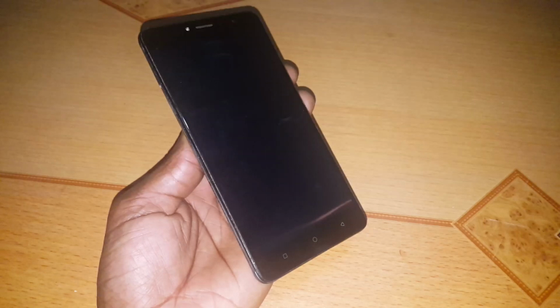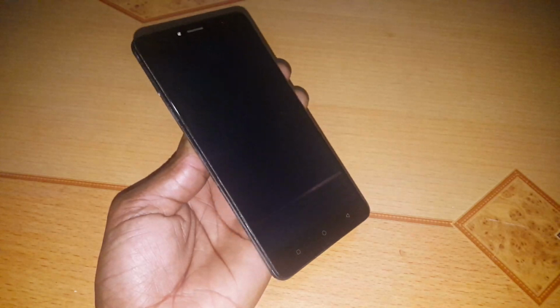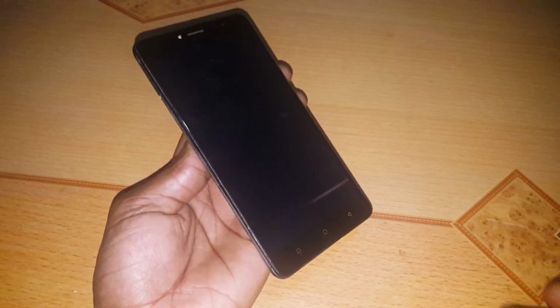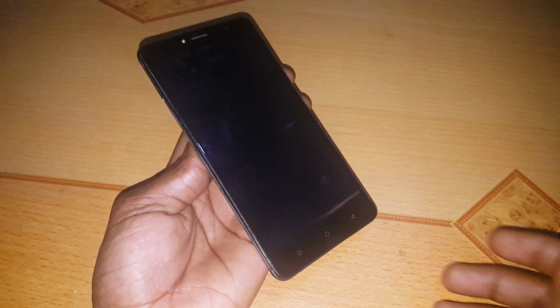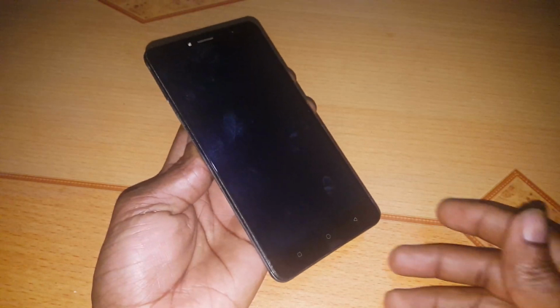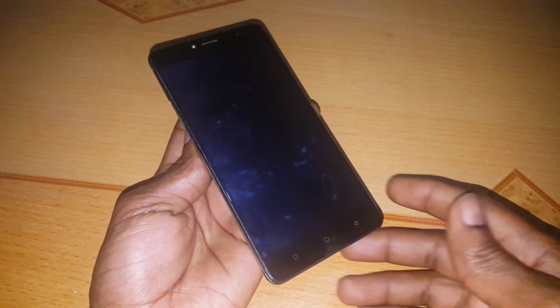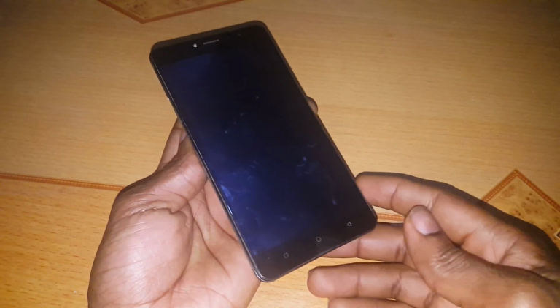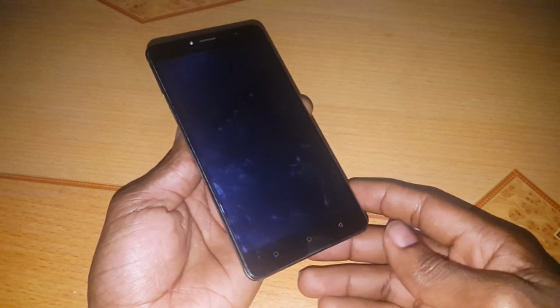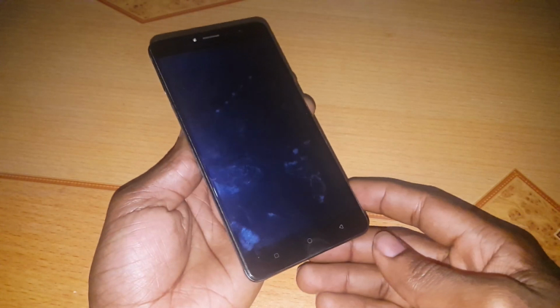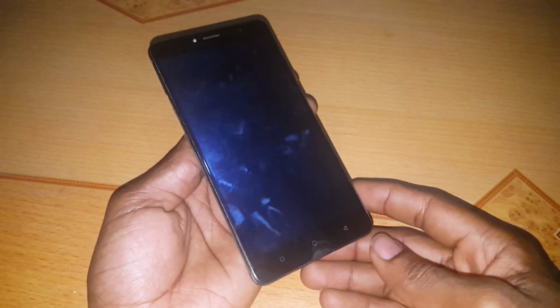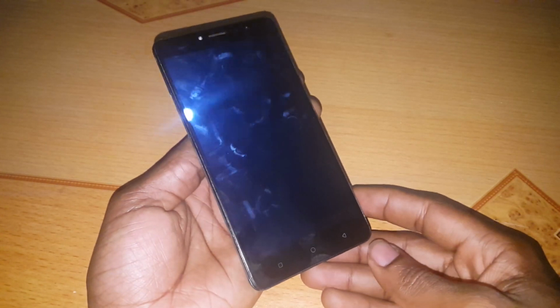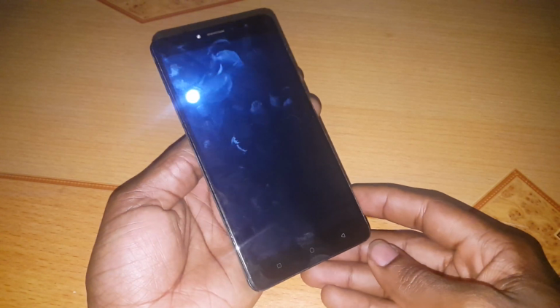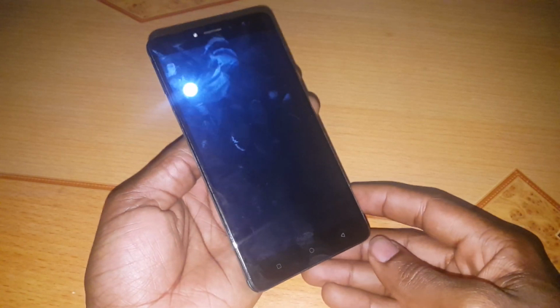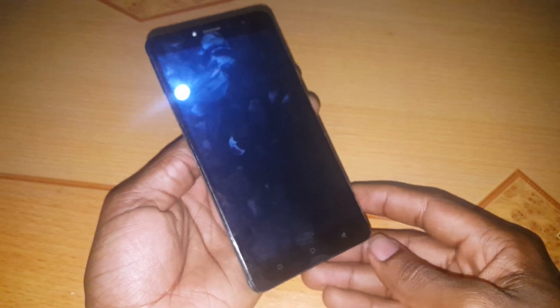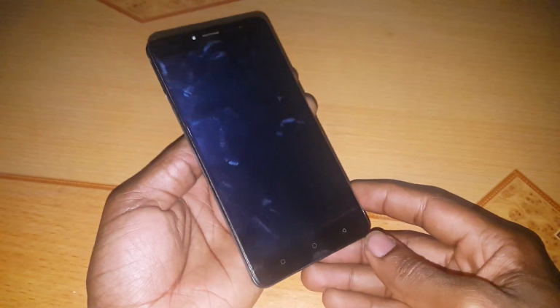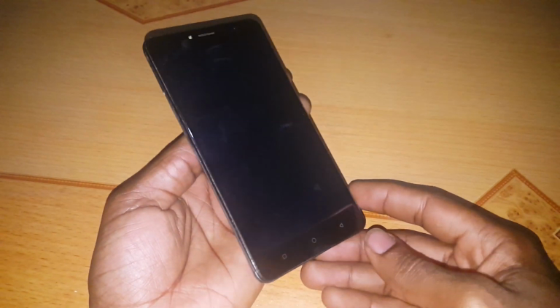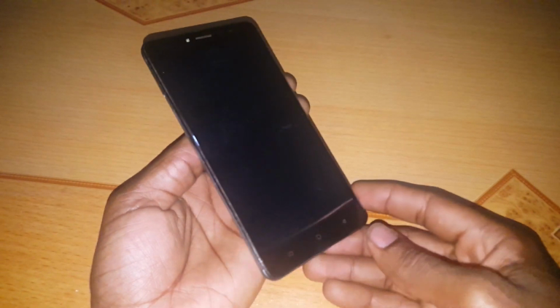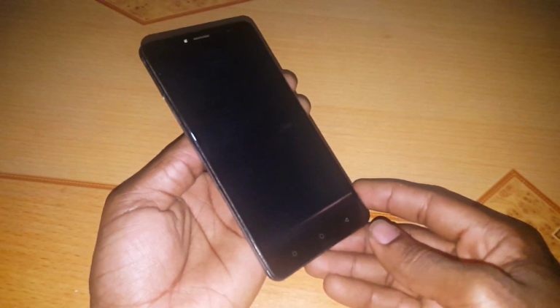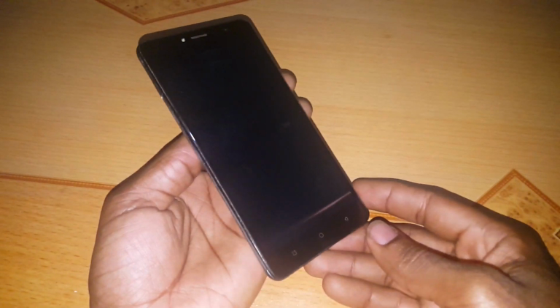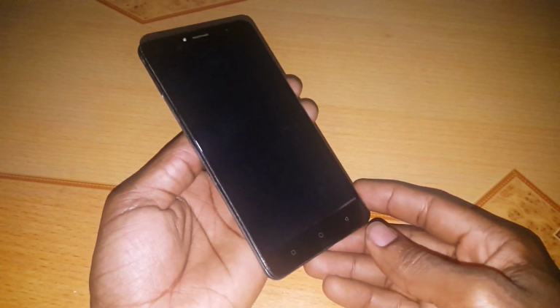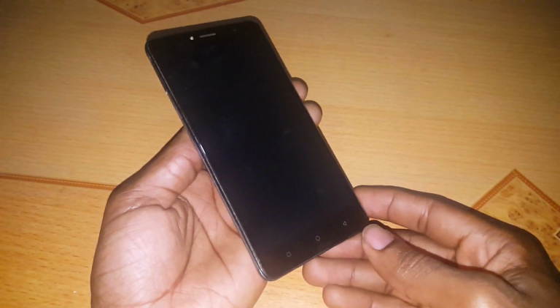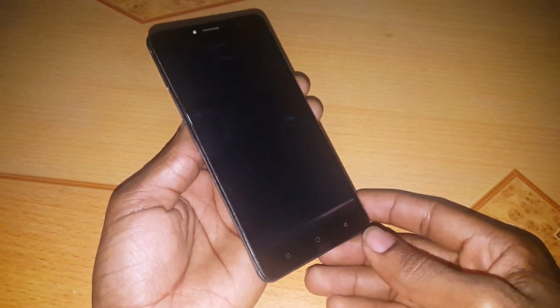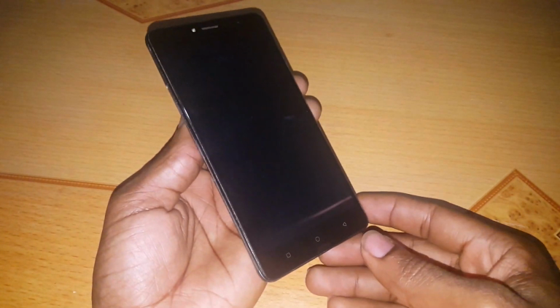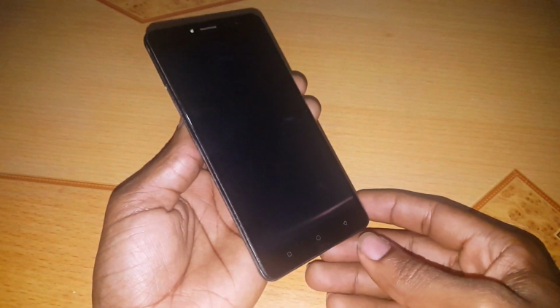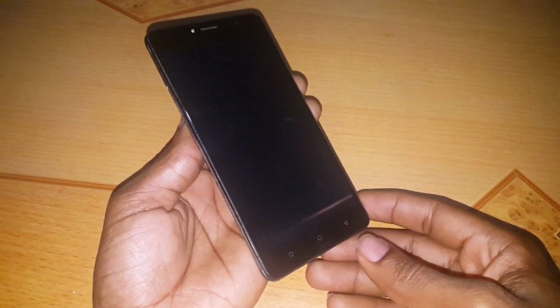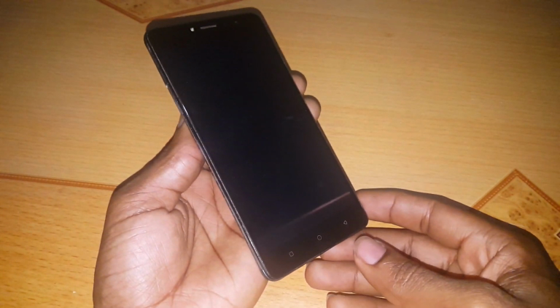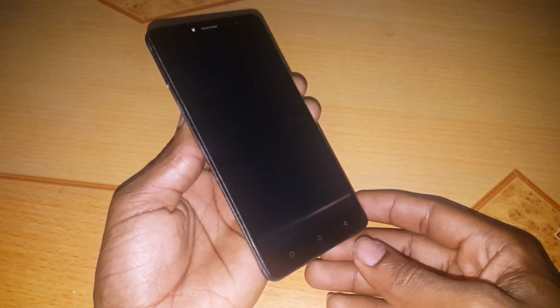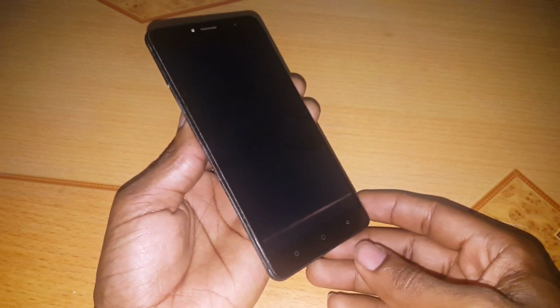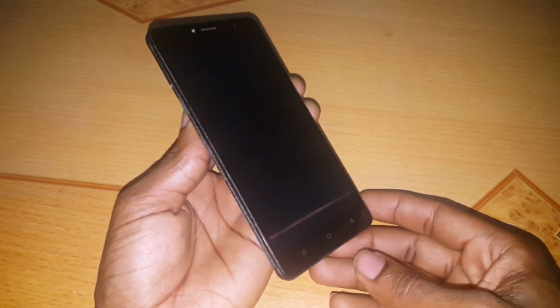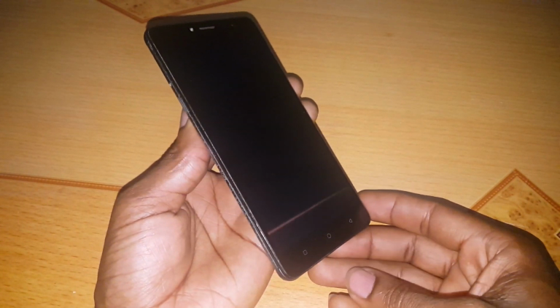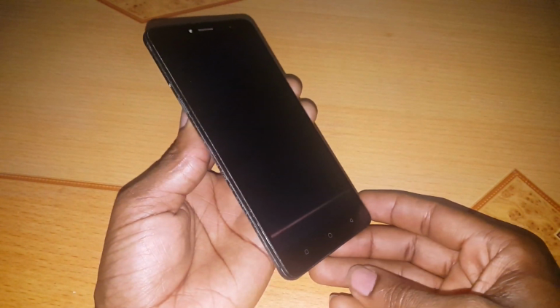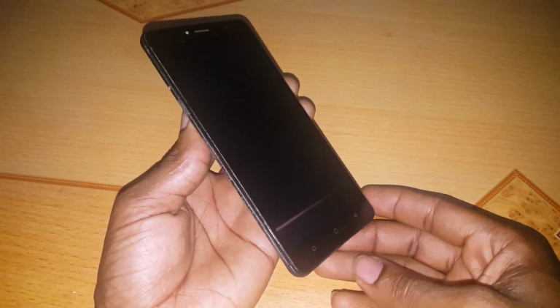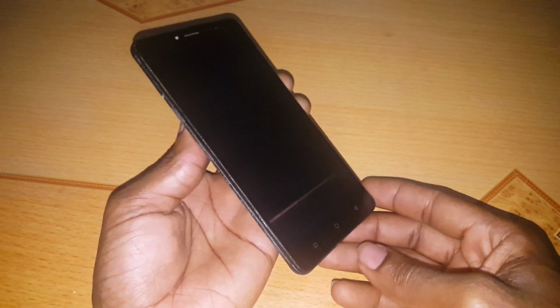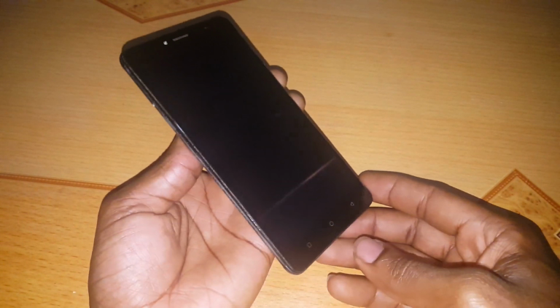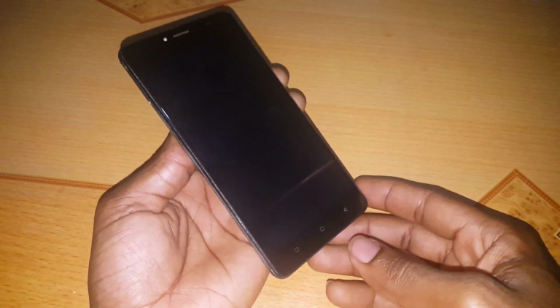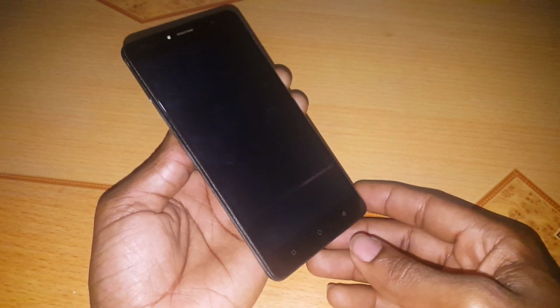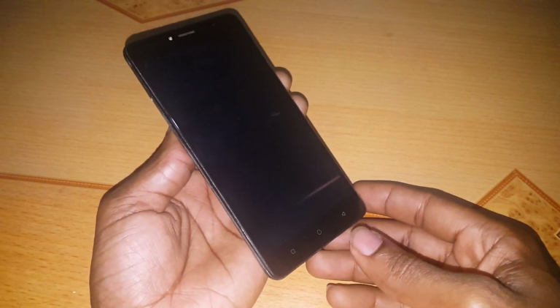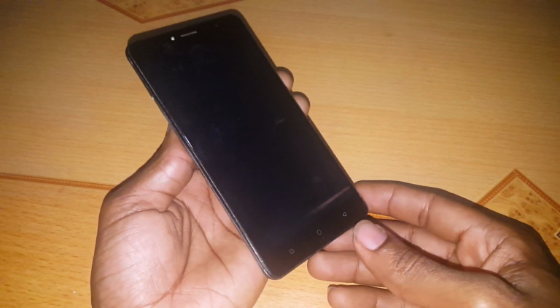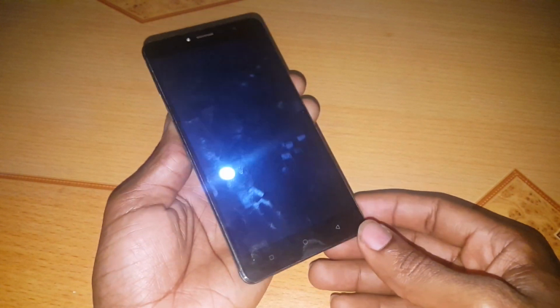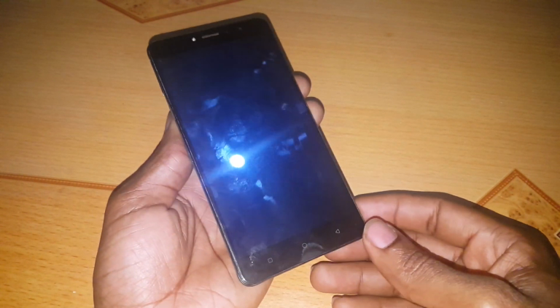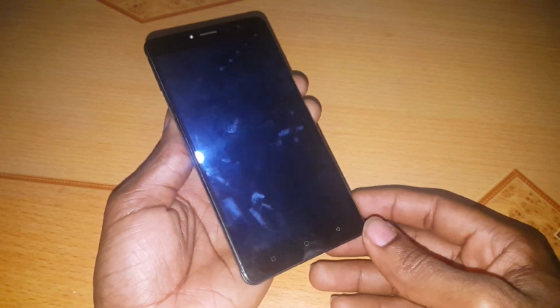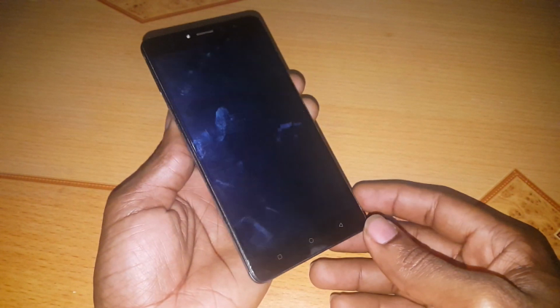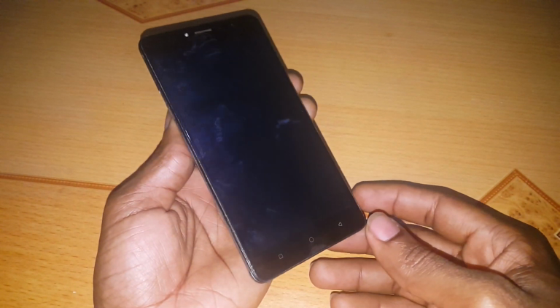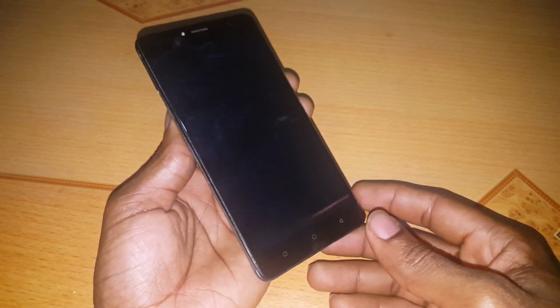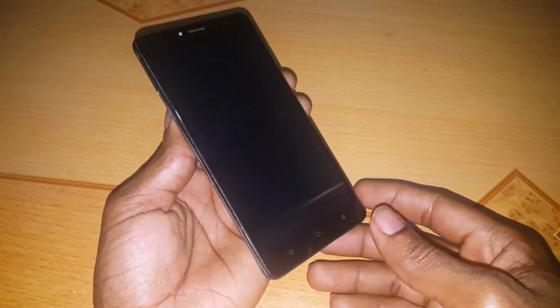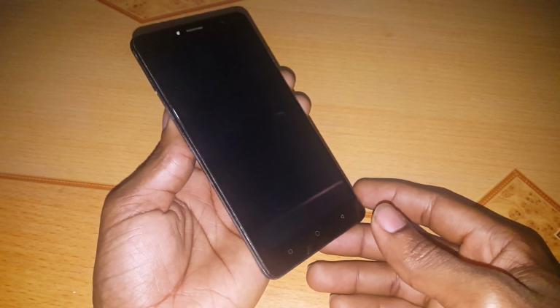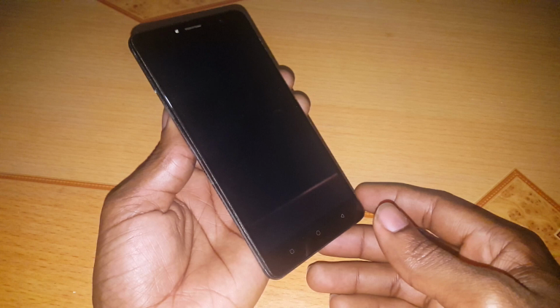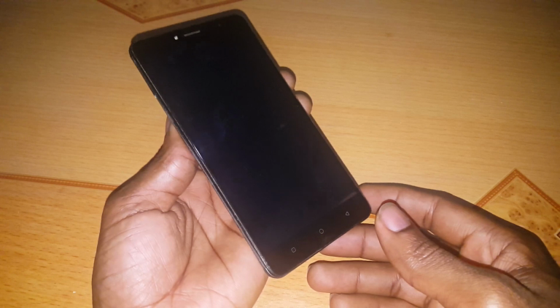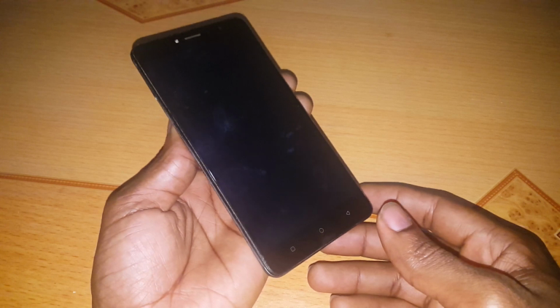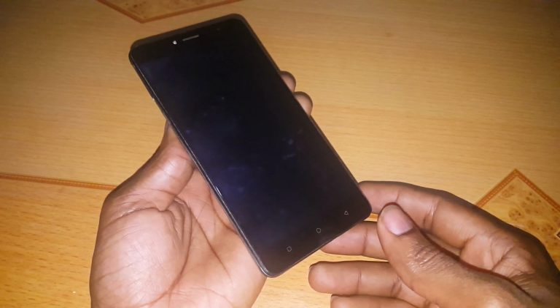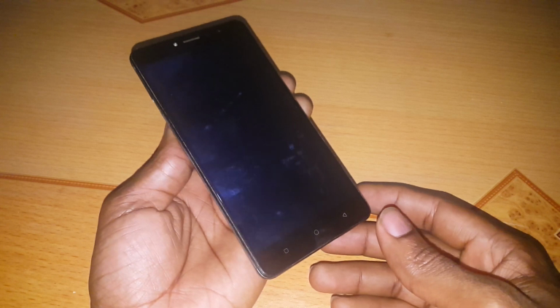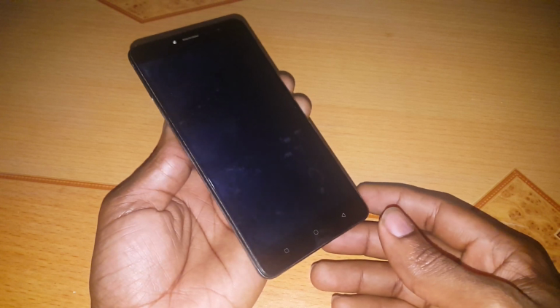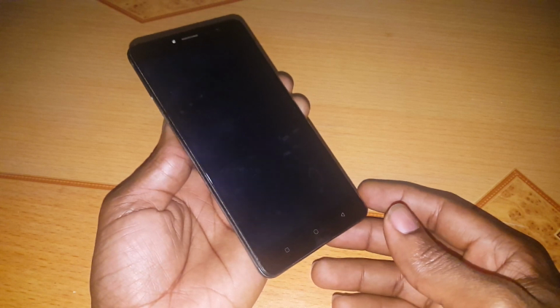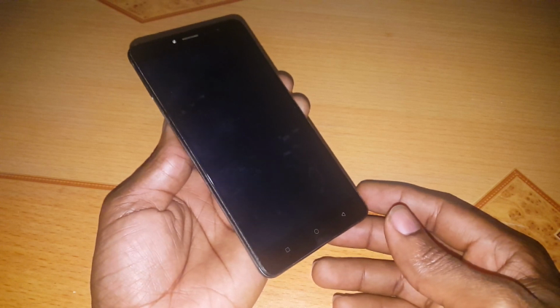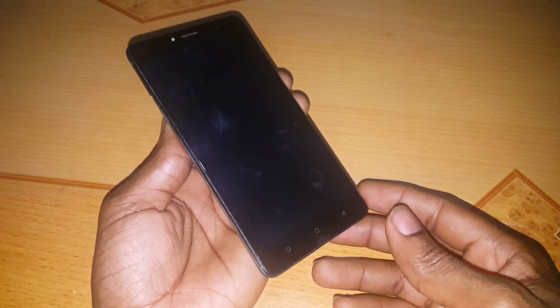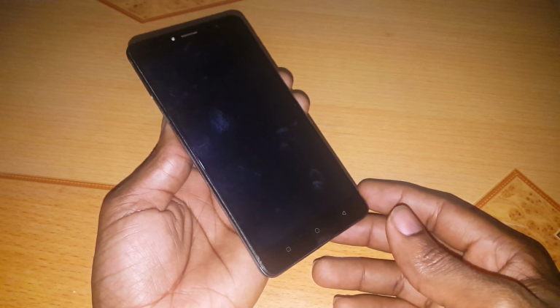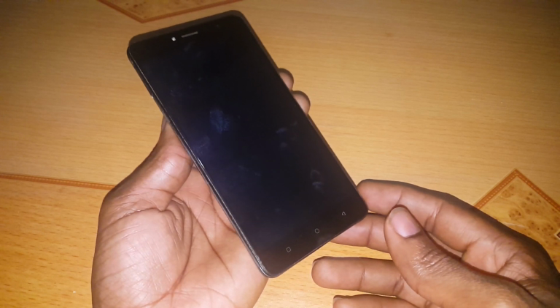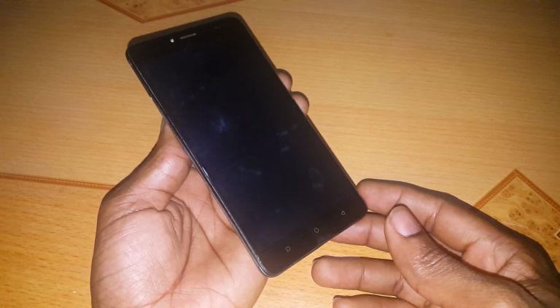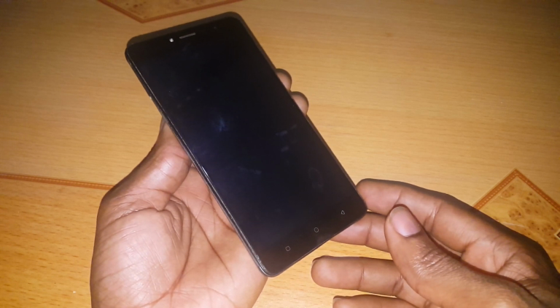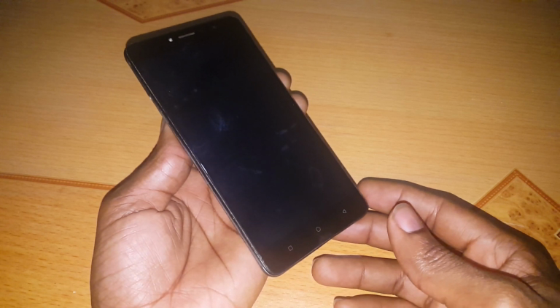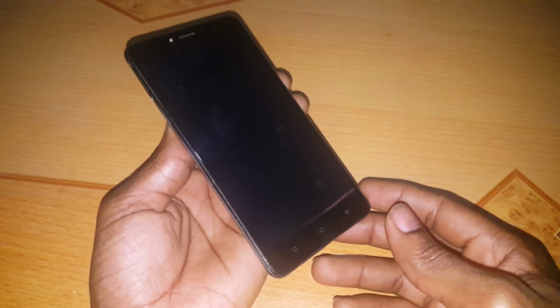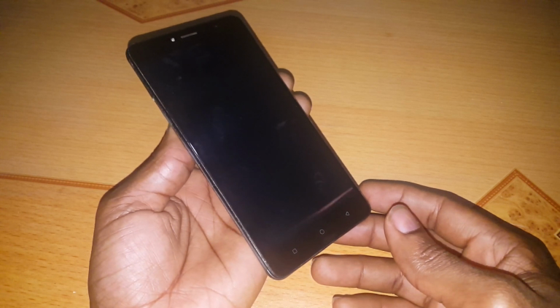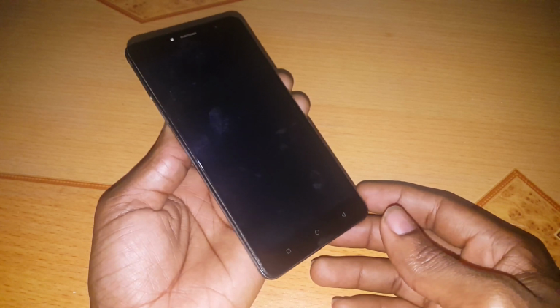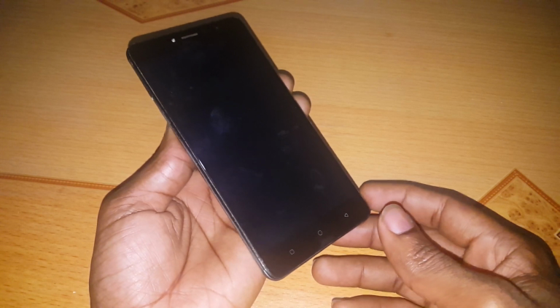Hello YouTube, this is John. In this video, I'm going to quickly show you how to hard reset your Tecno L9 Plus.